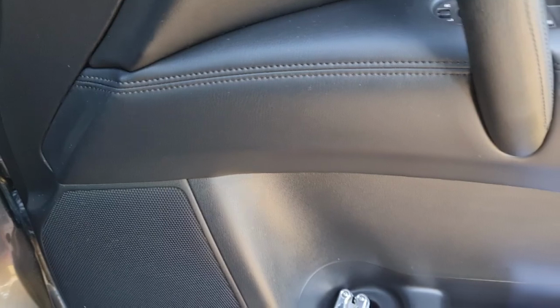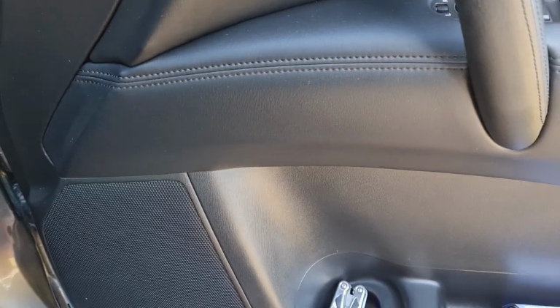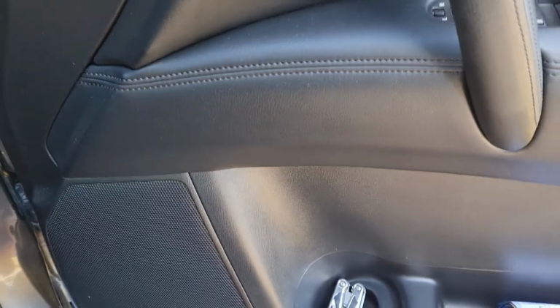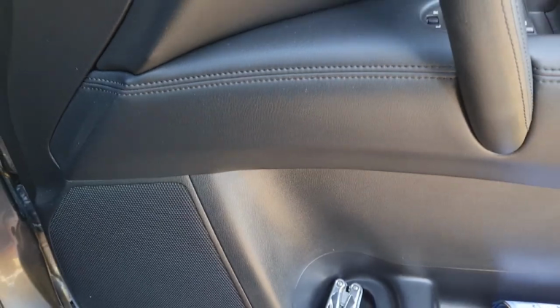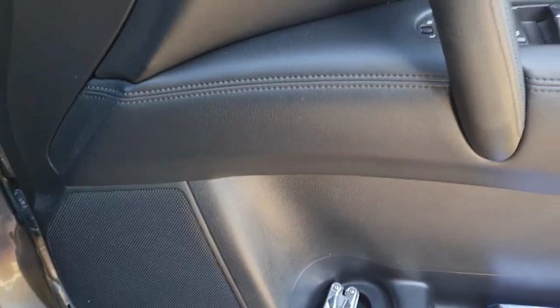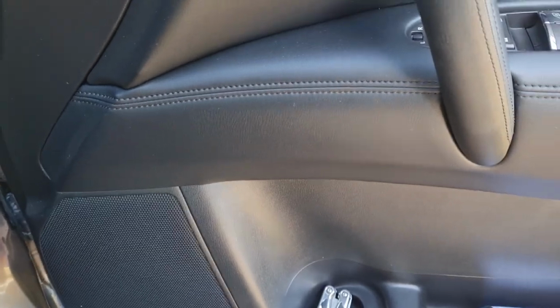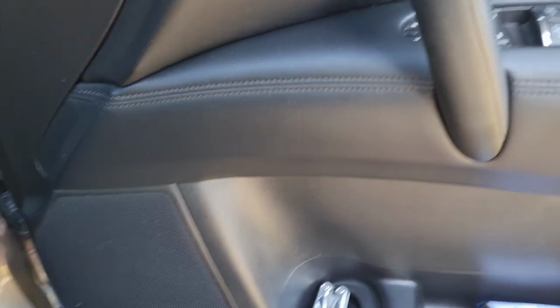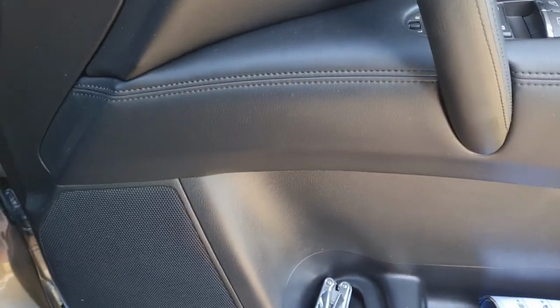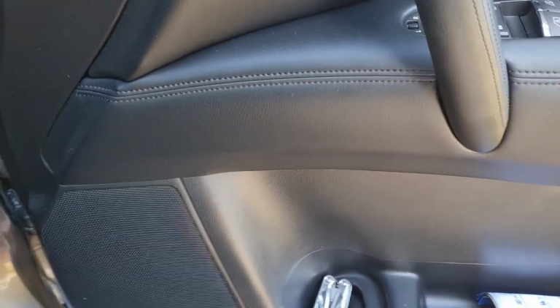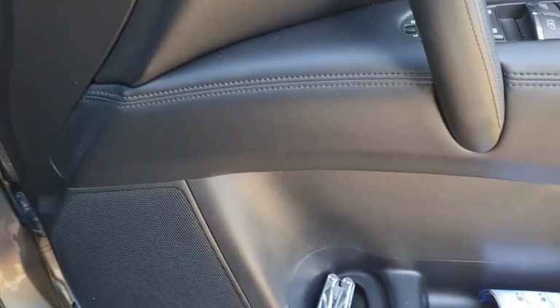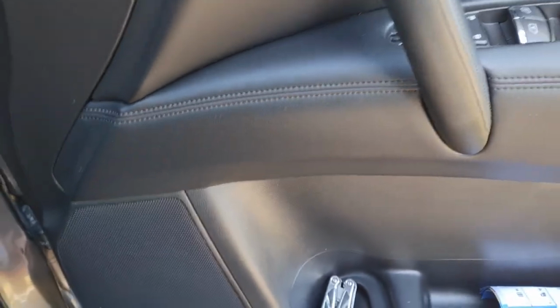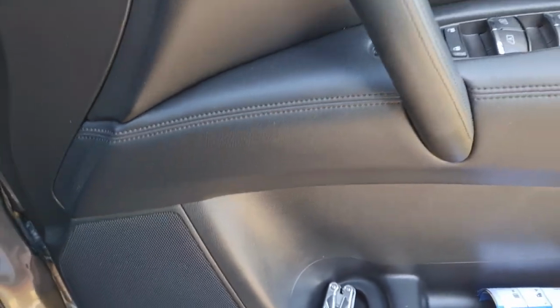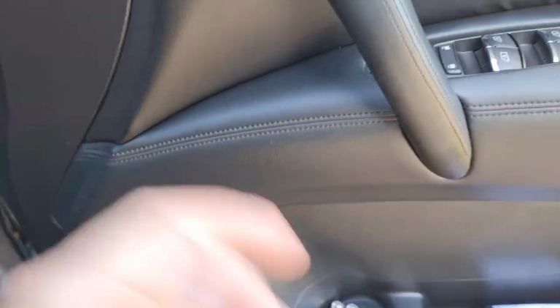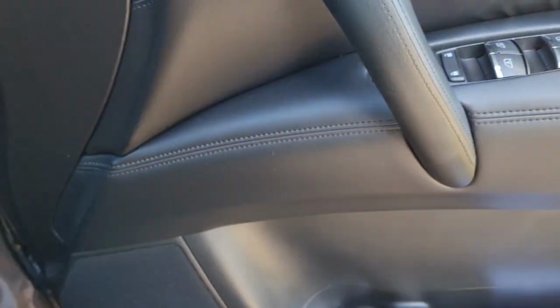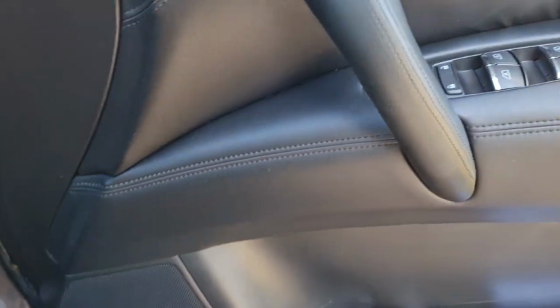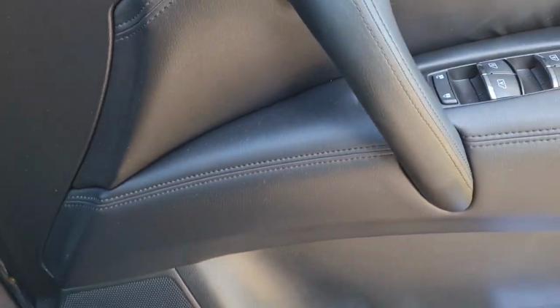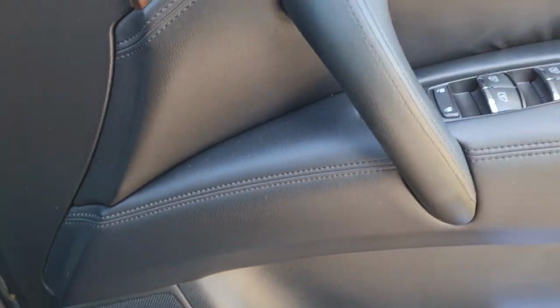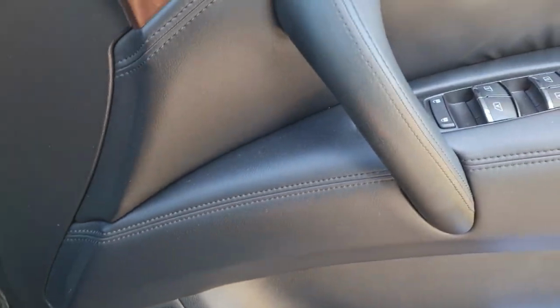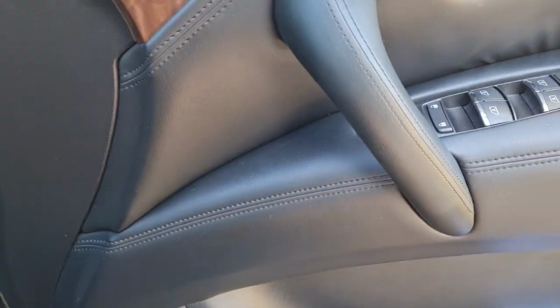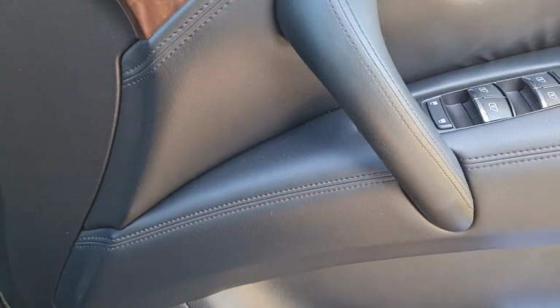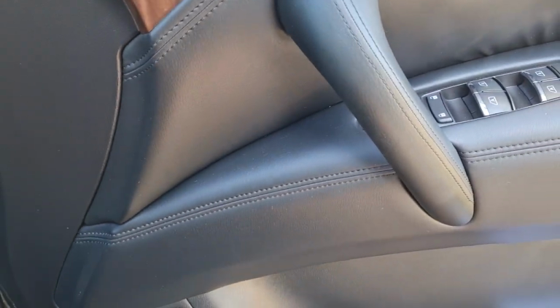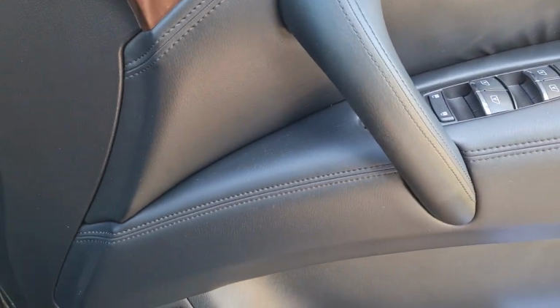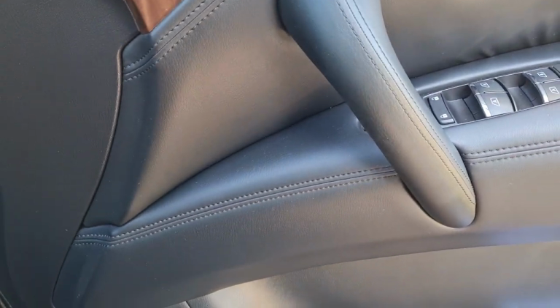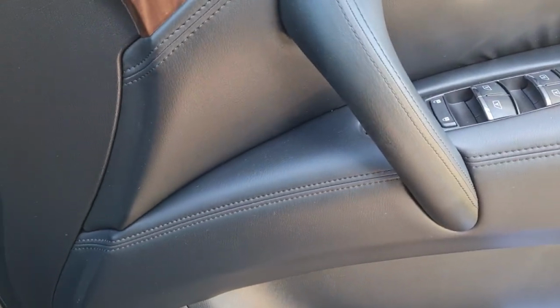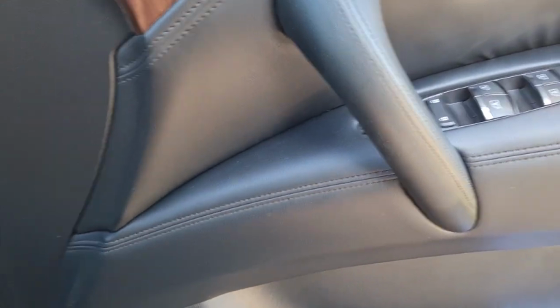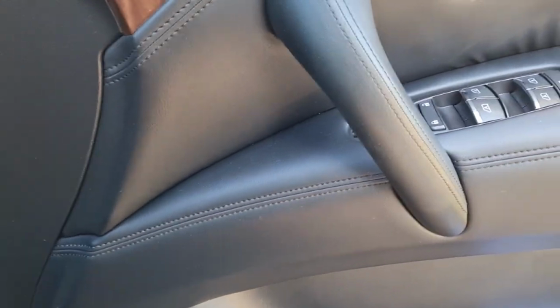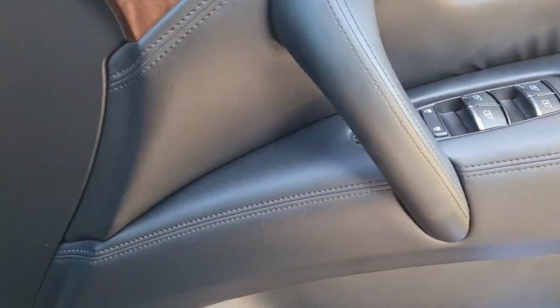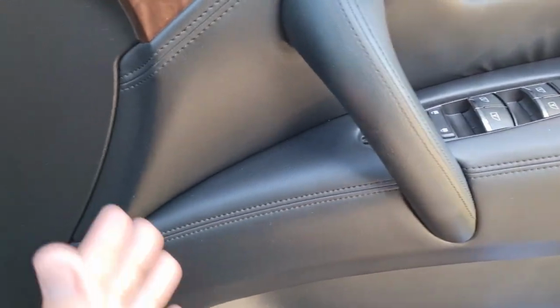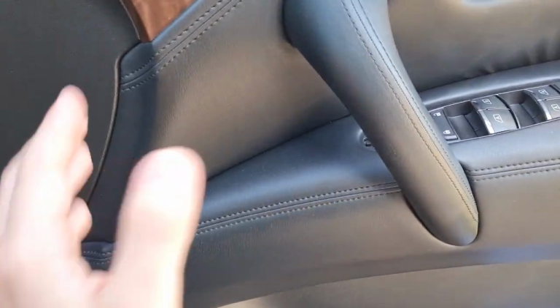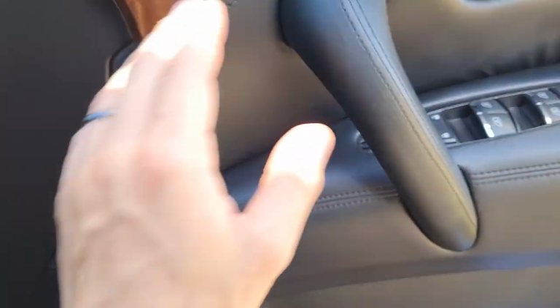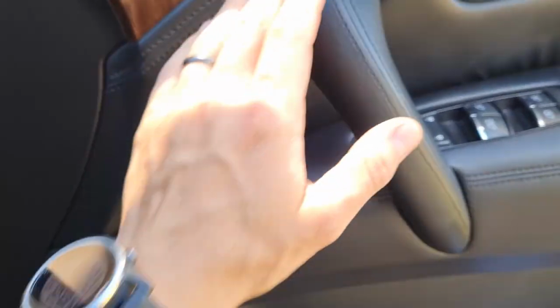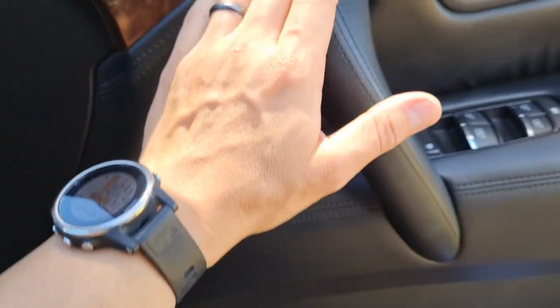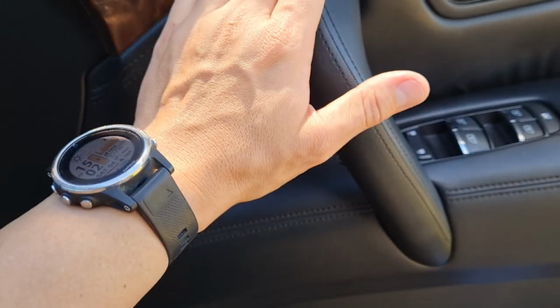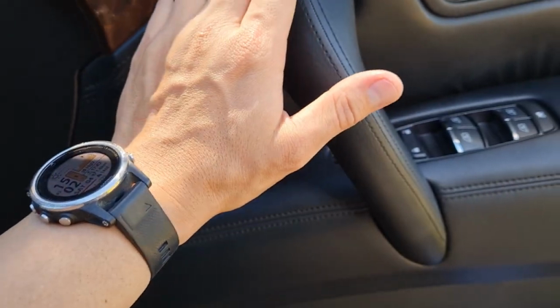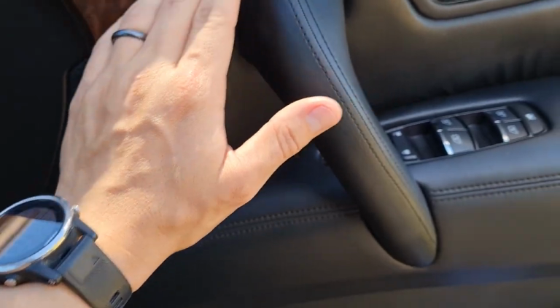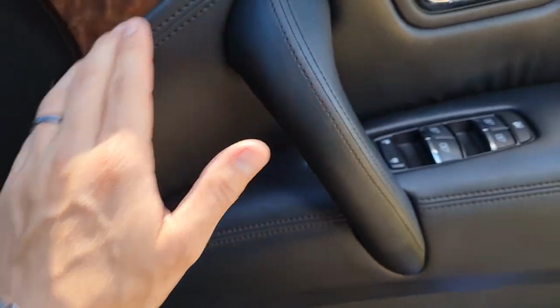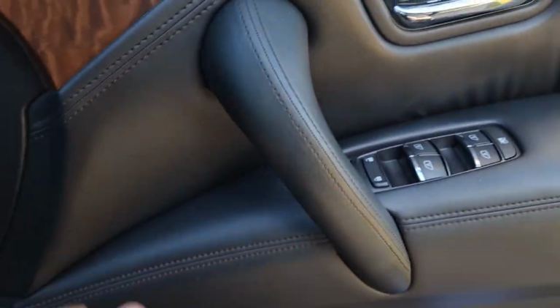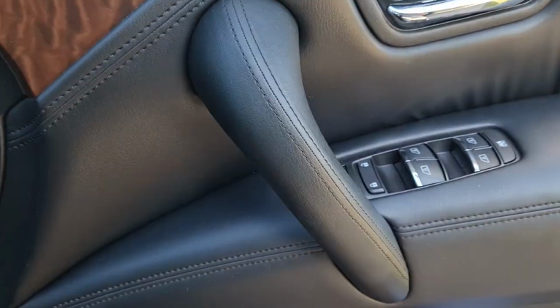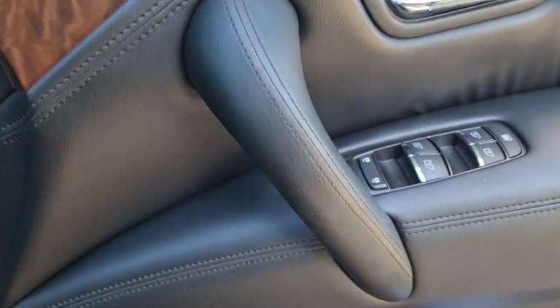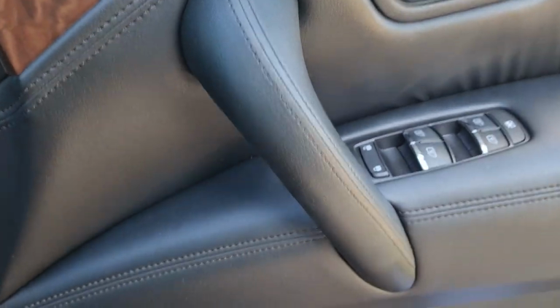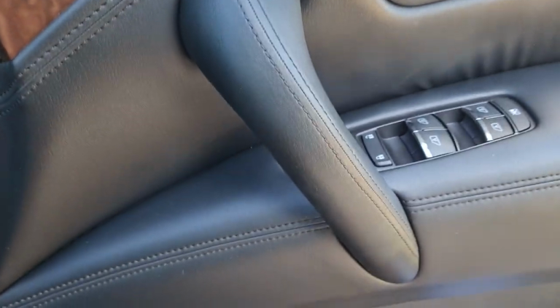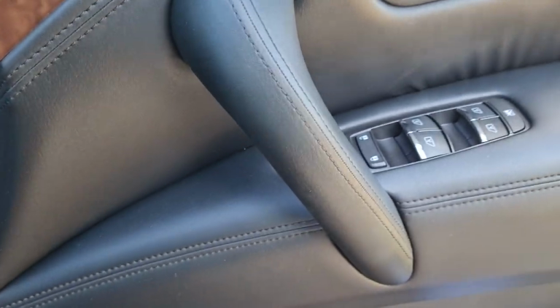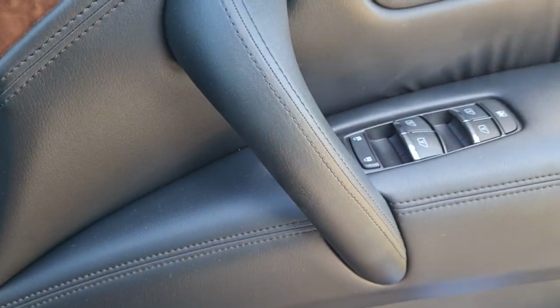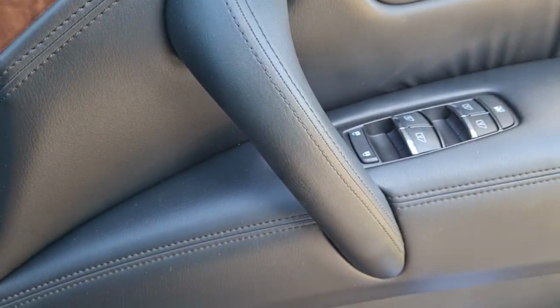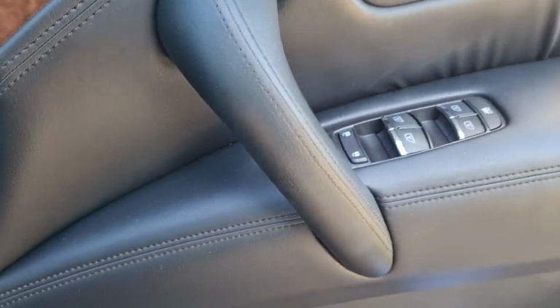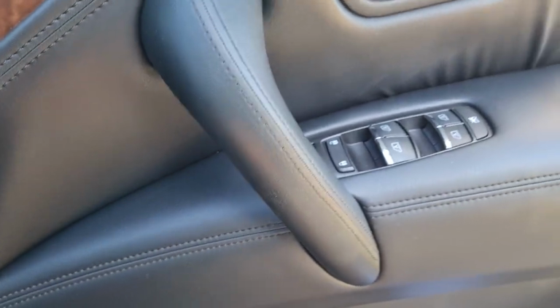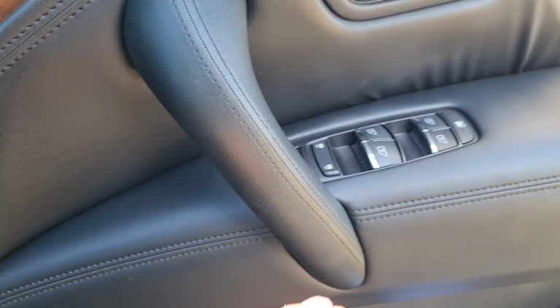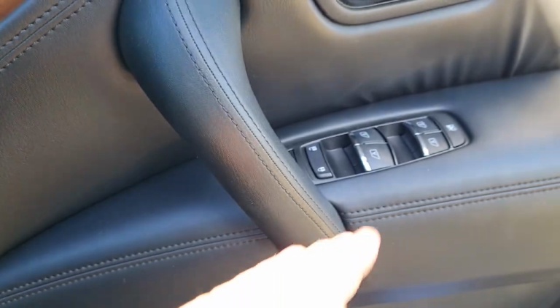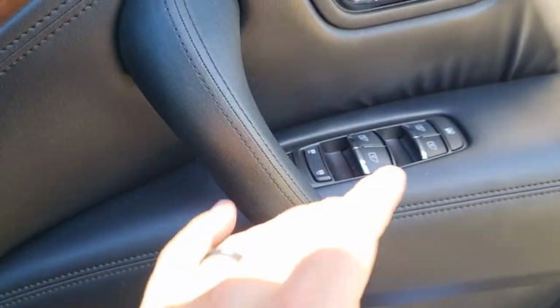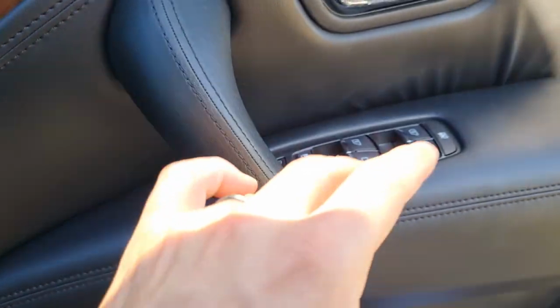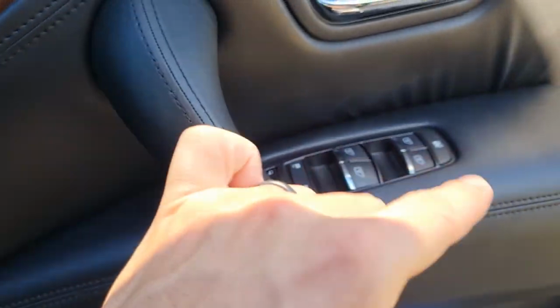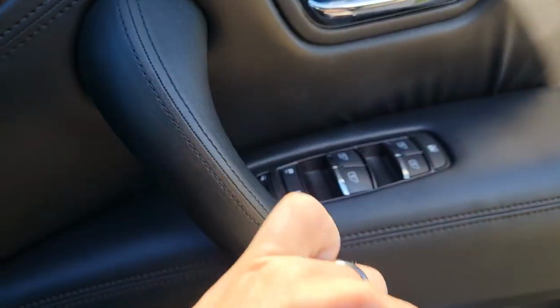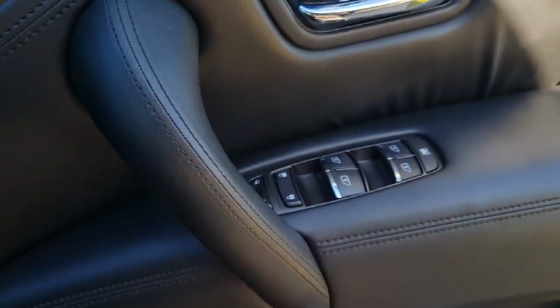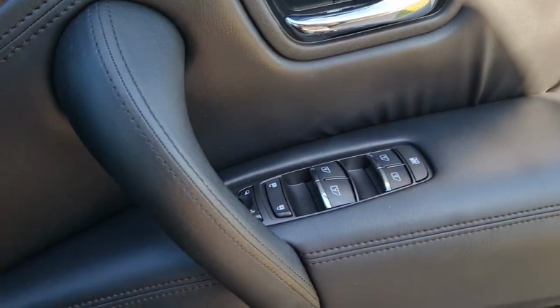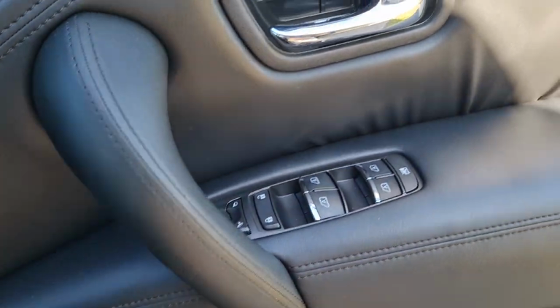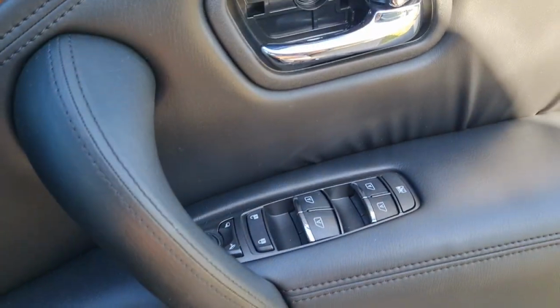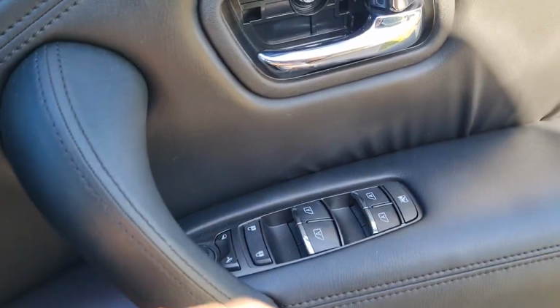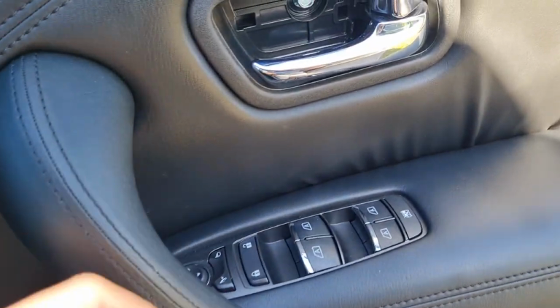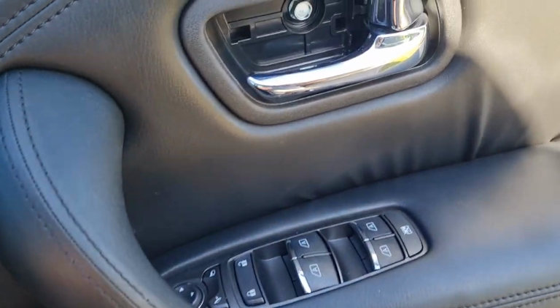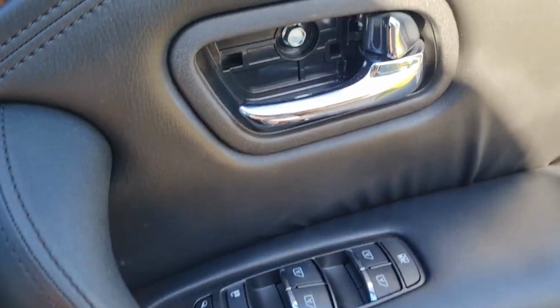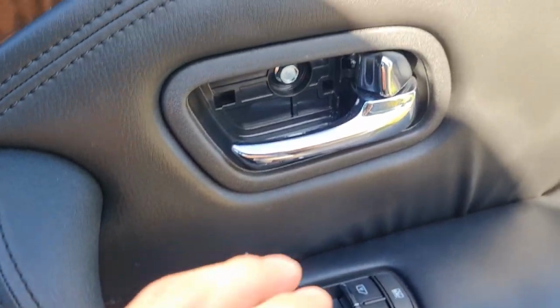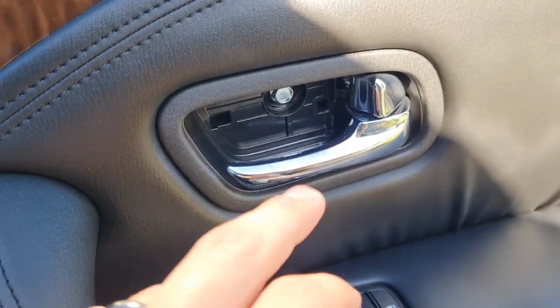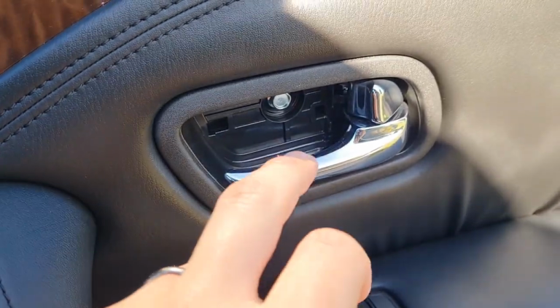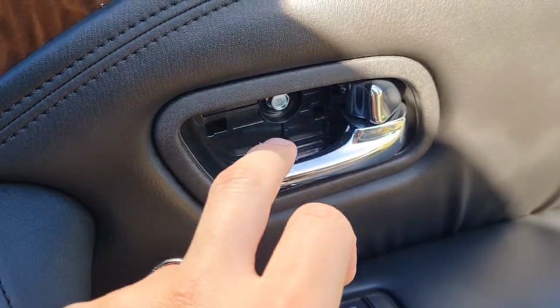Hello guys and welcome back. Today we're going to be doing some wrapping of the interior panels of the car — a bit of a change from the exterior.